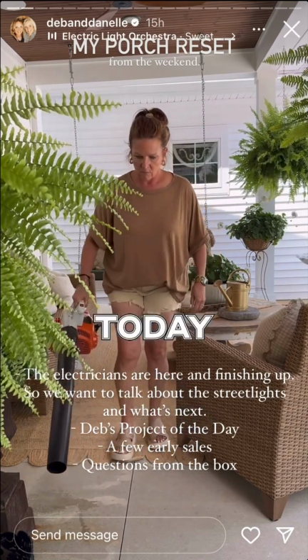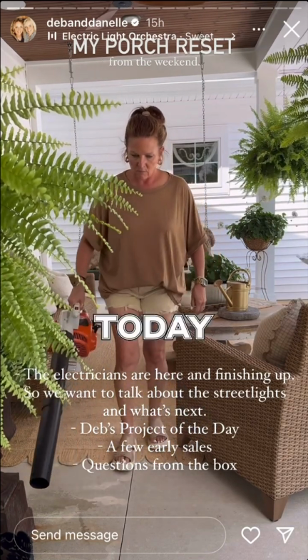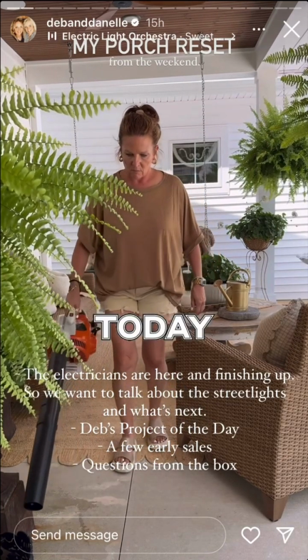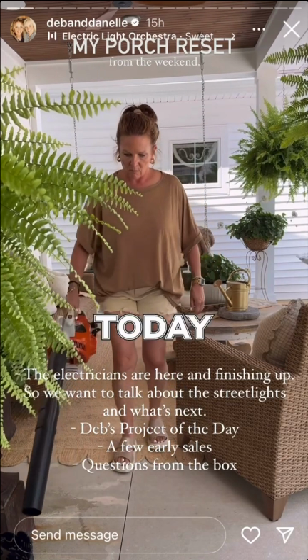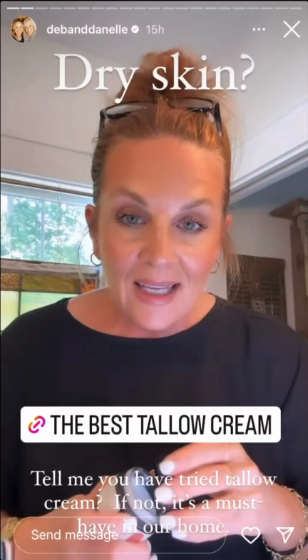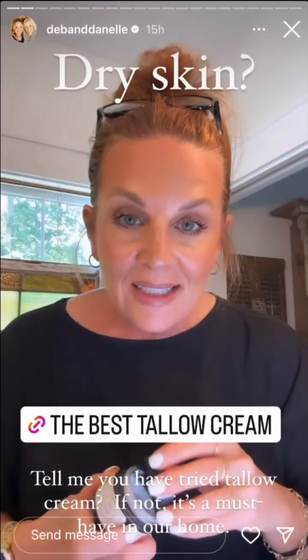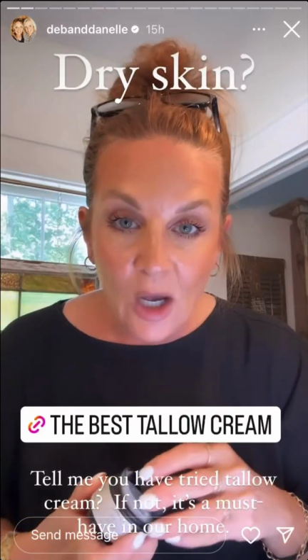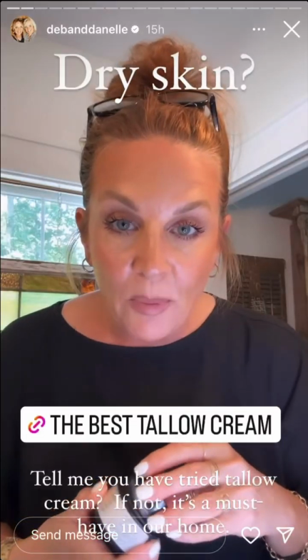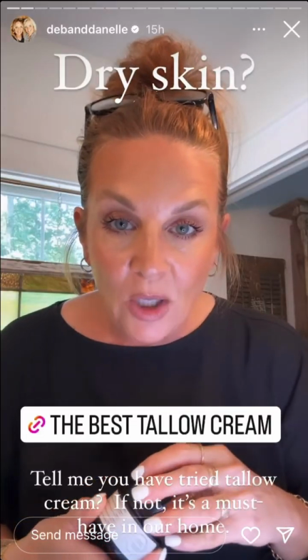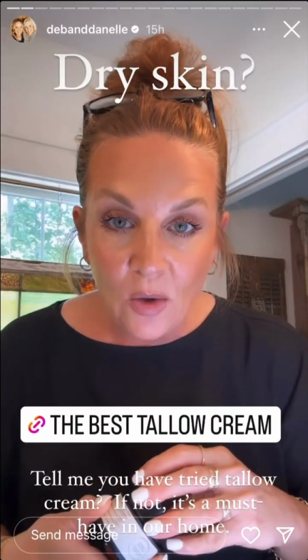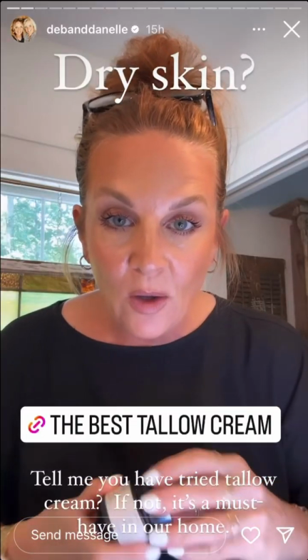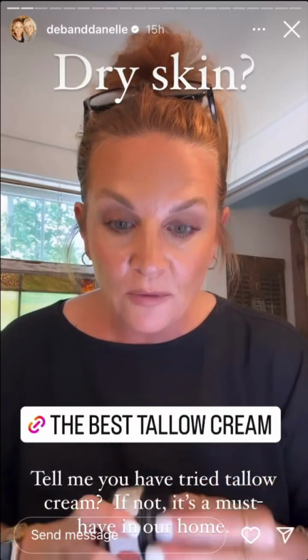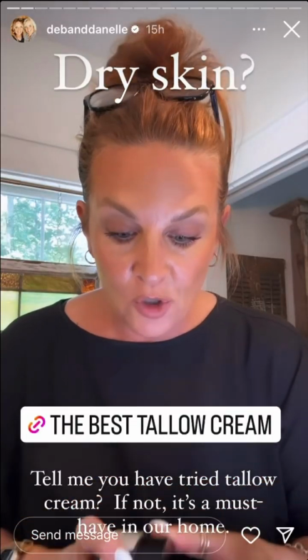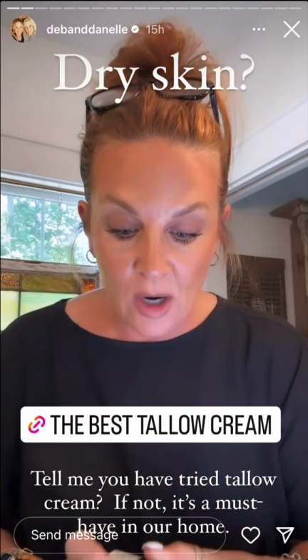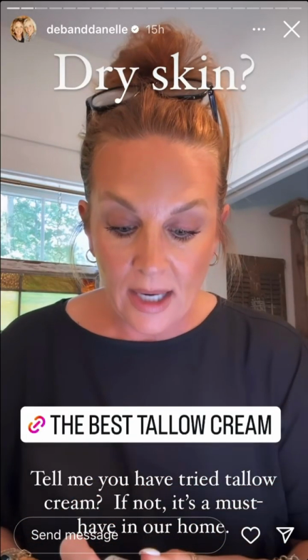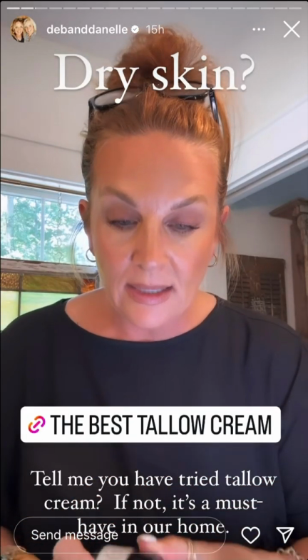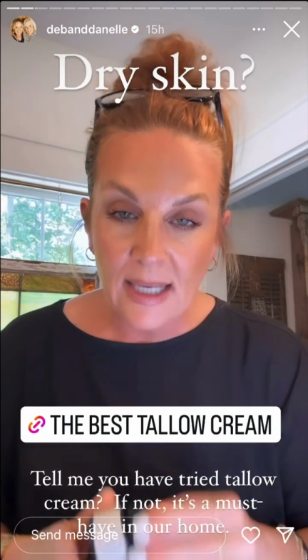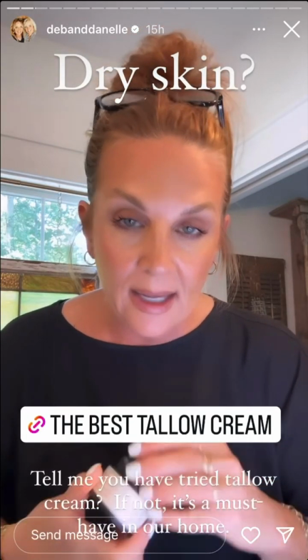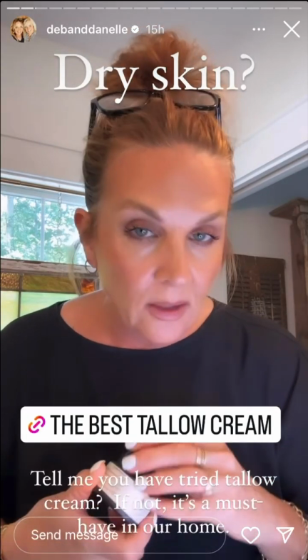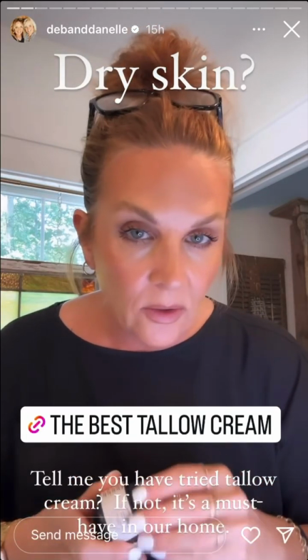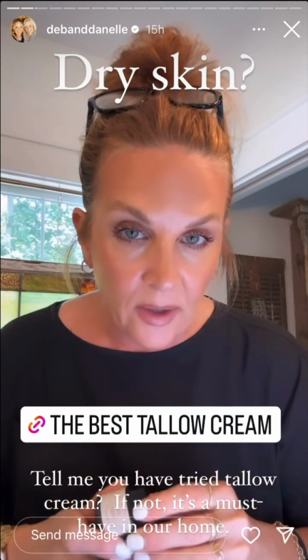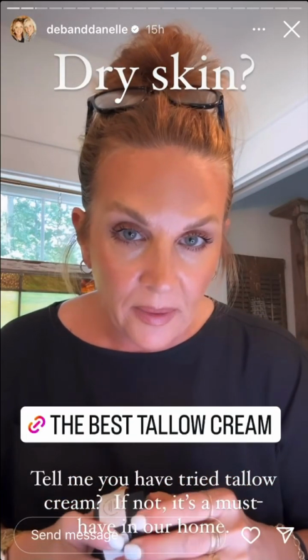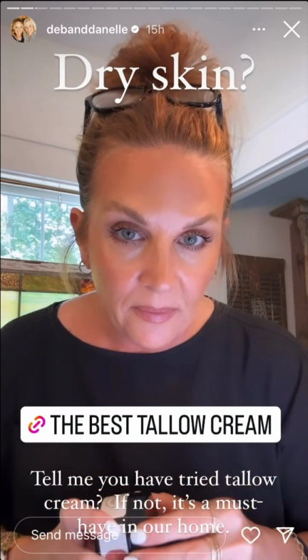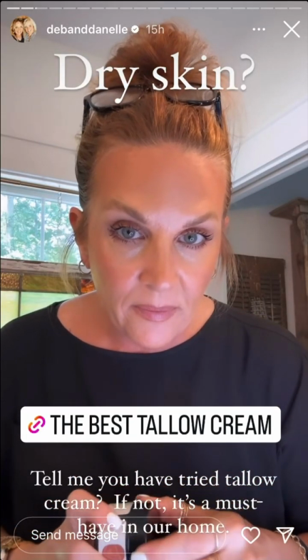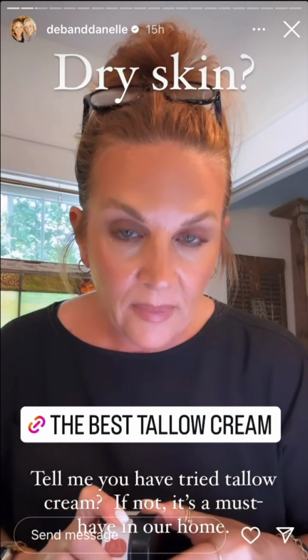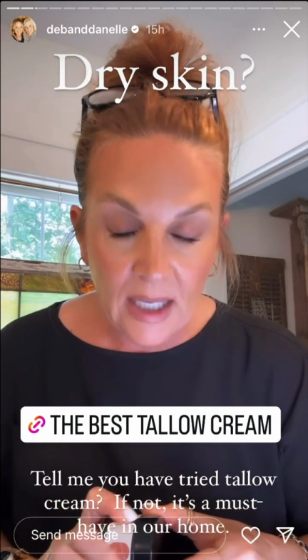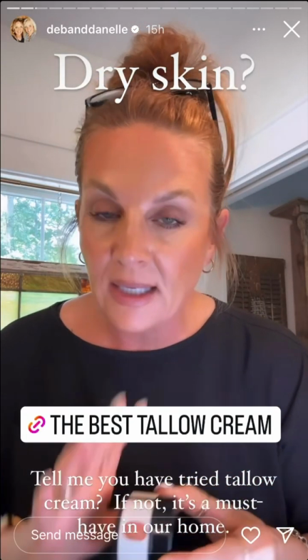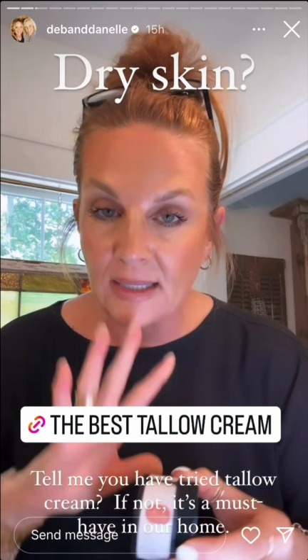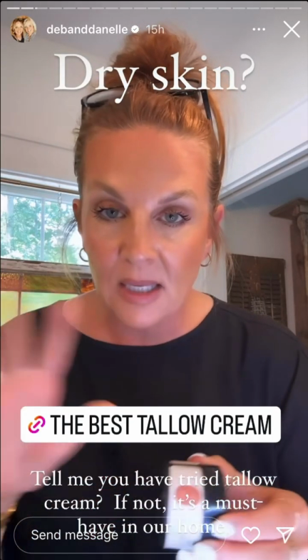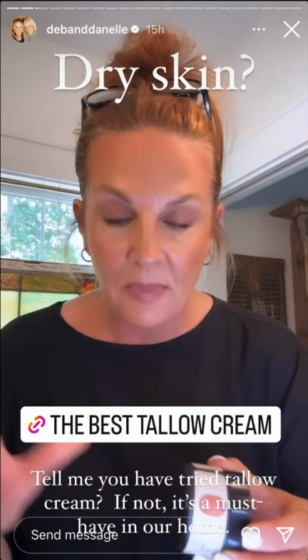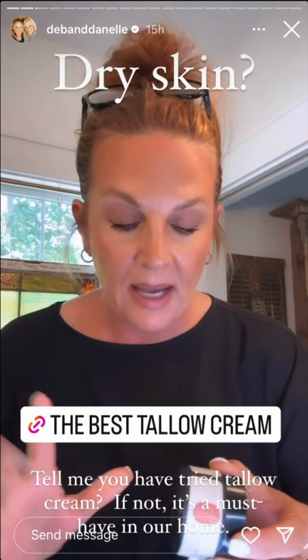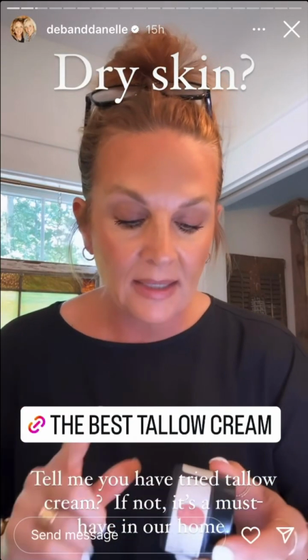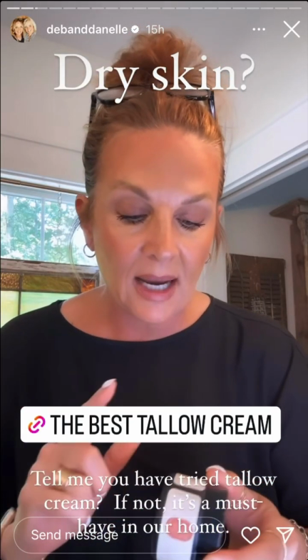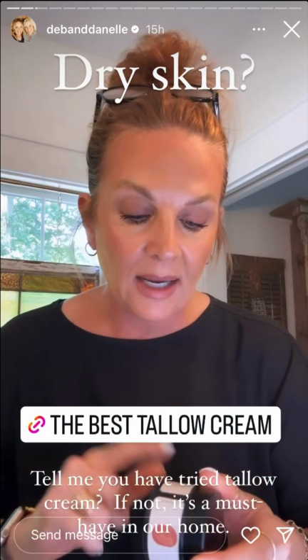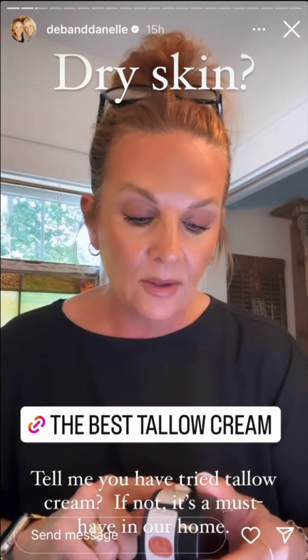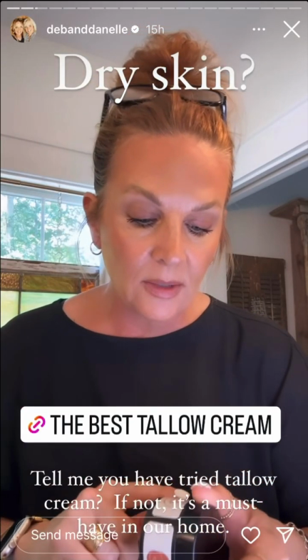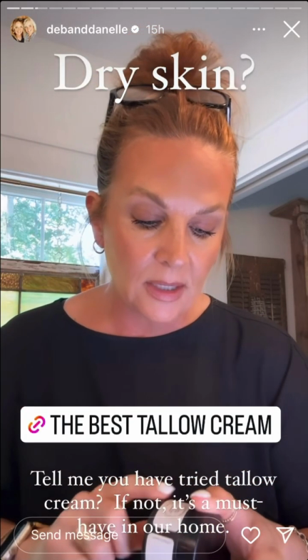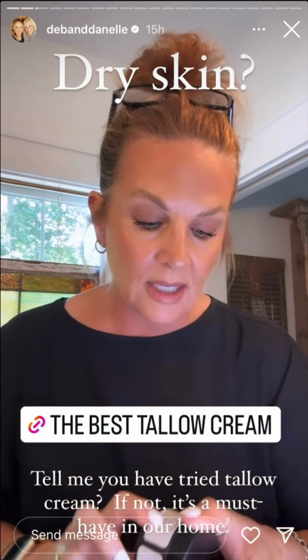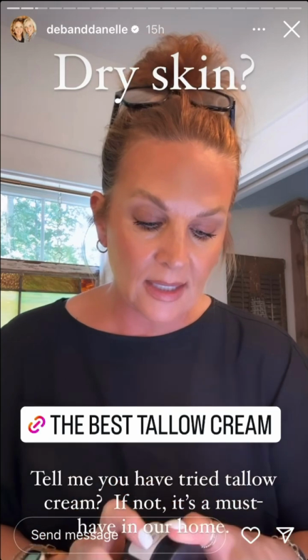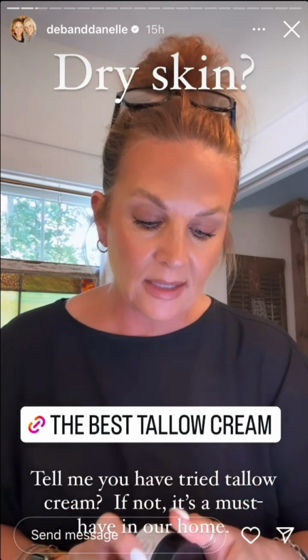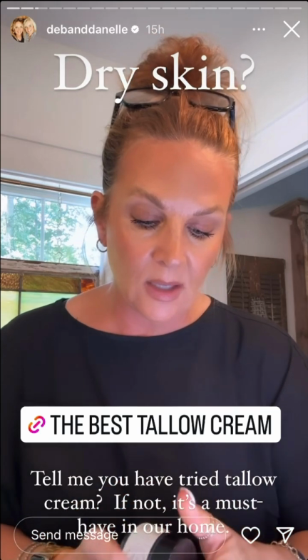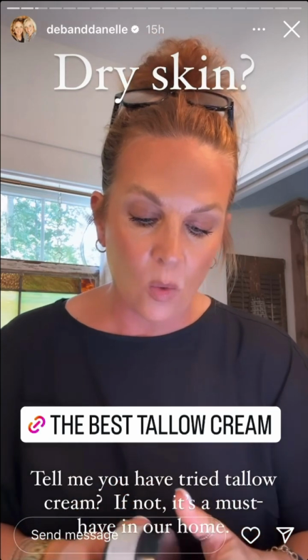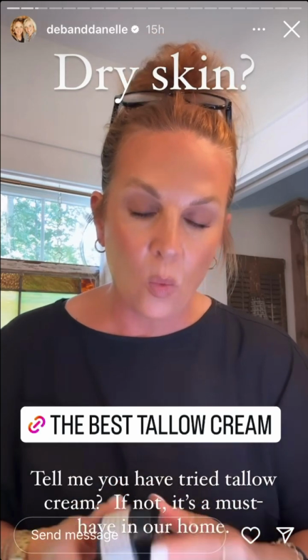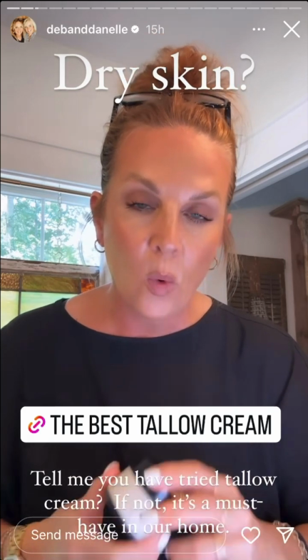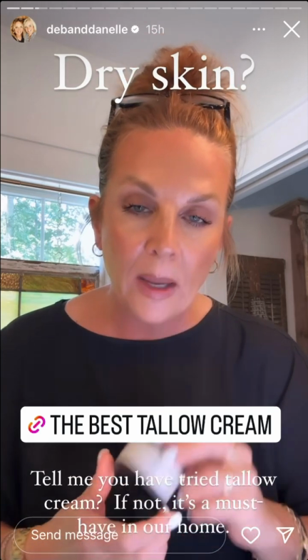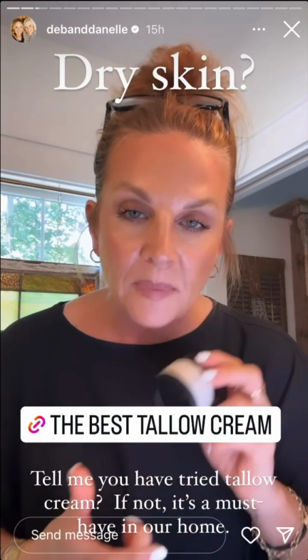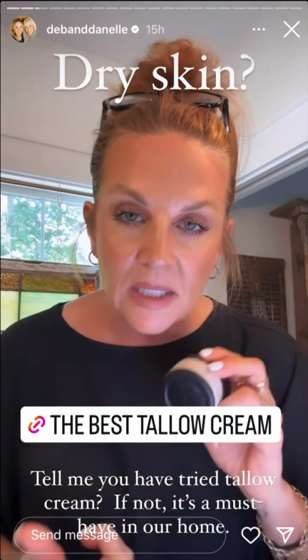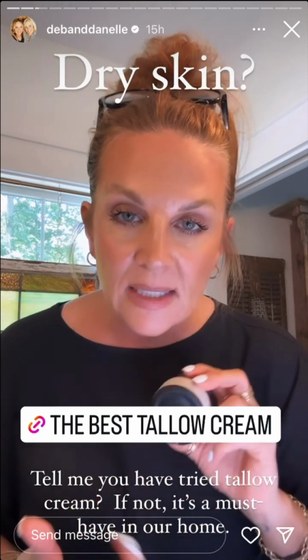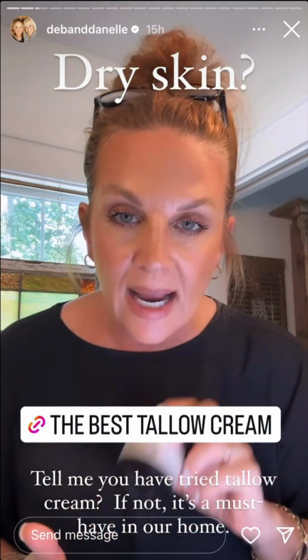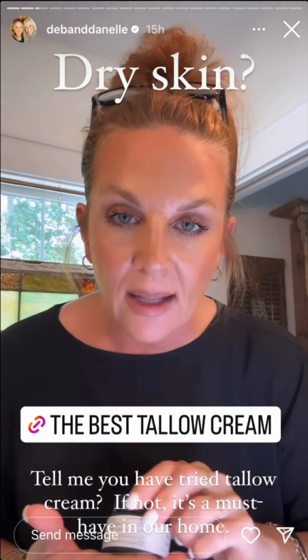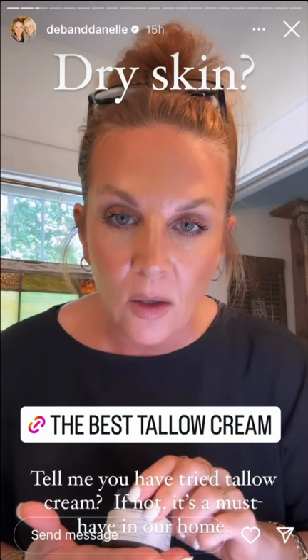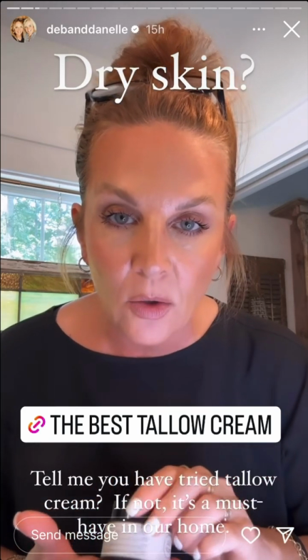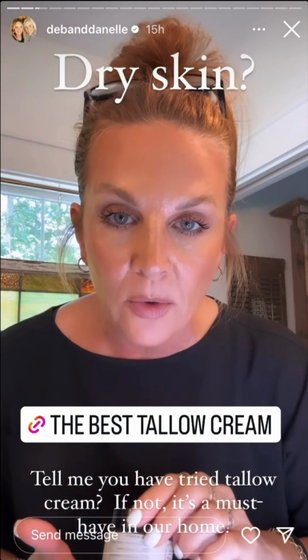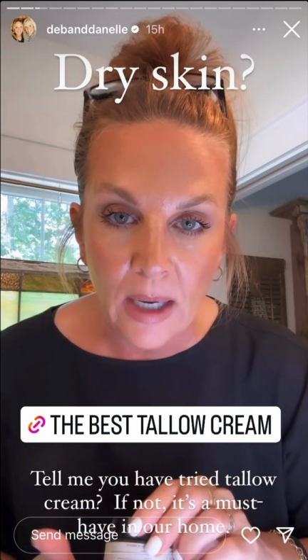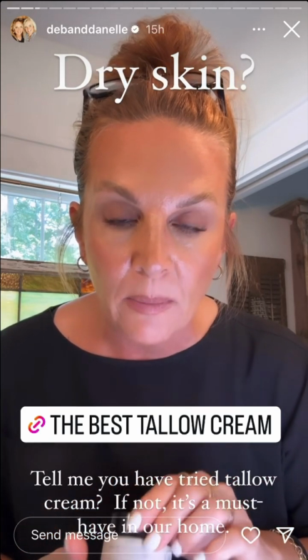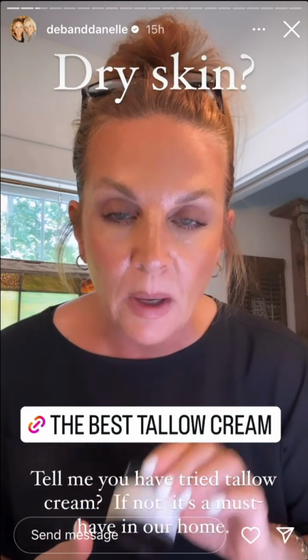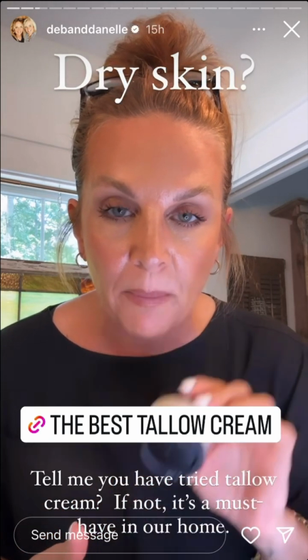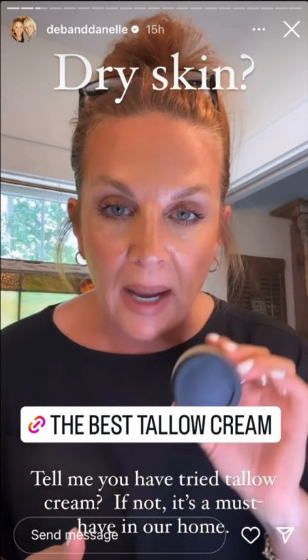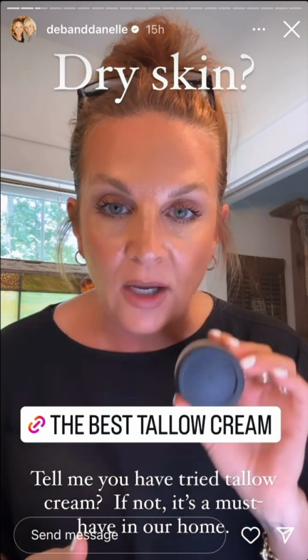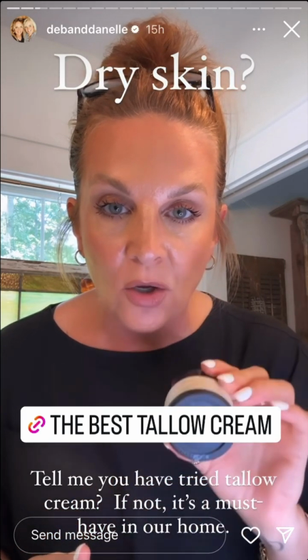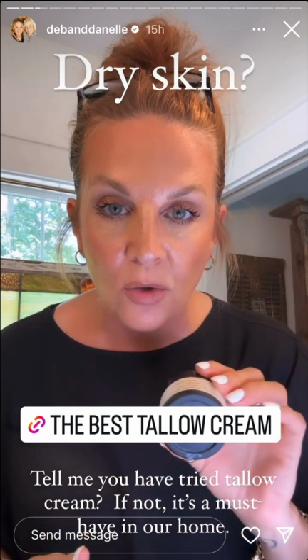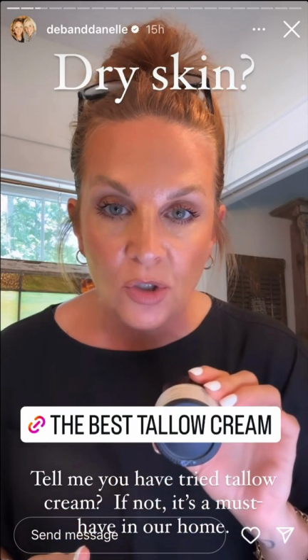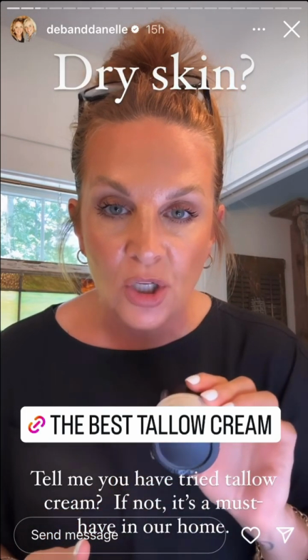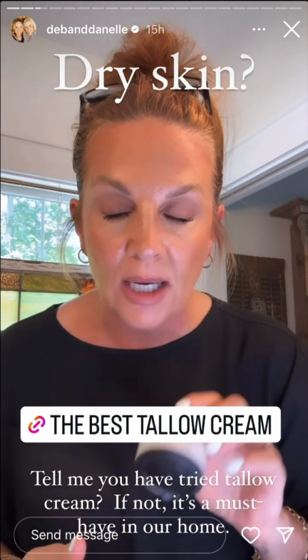Tell me you have tried tallow cream — it is the best. I use this whipped tallow cream by Cushy.